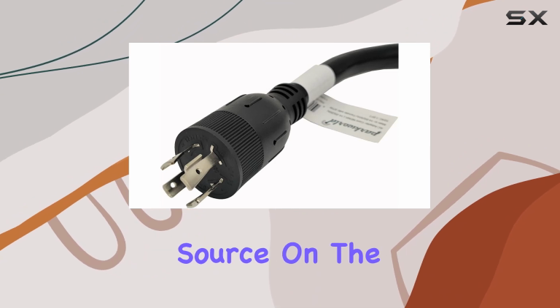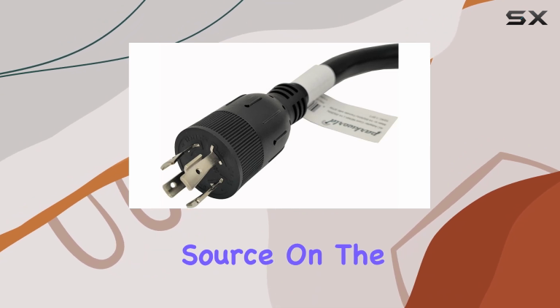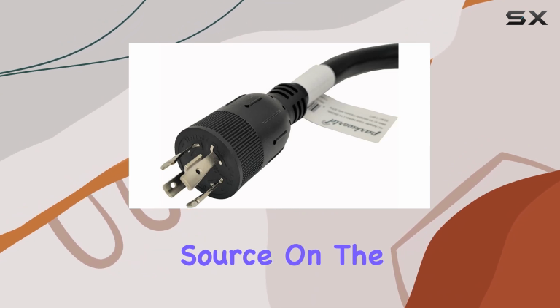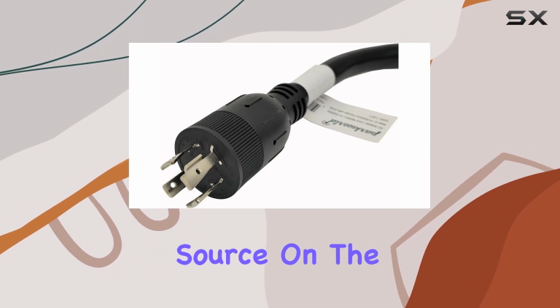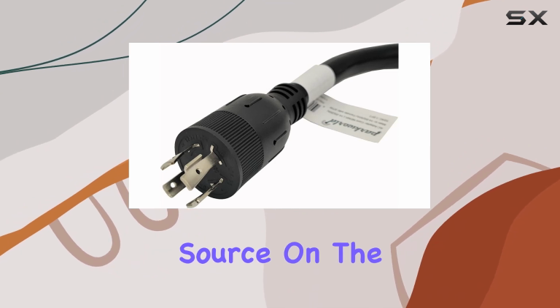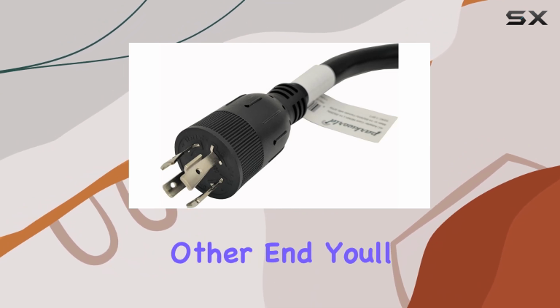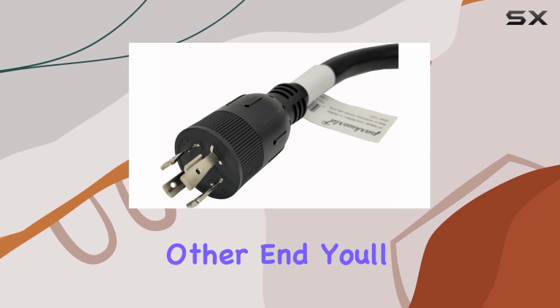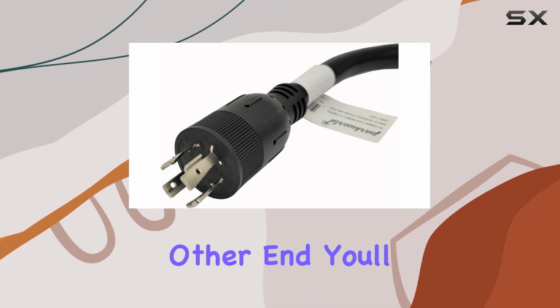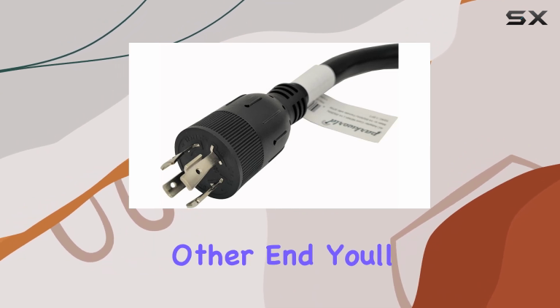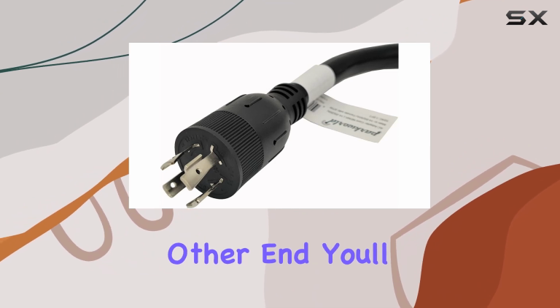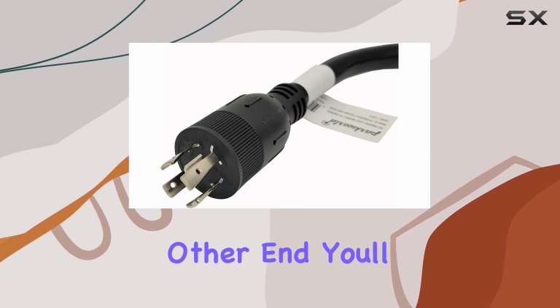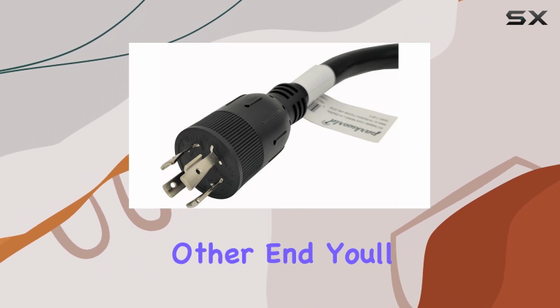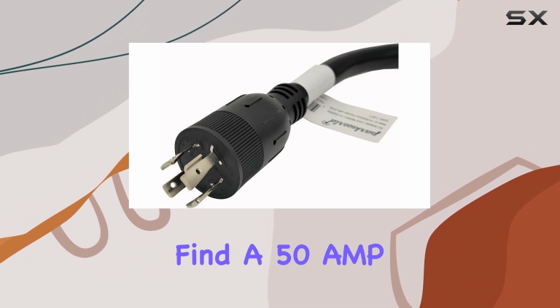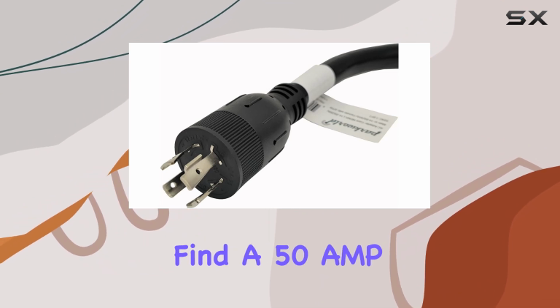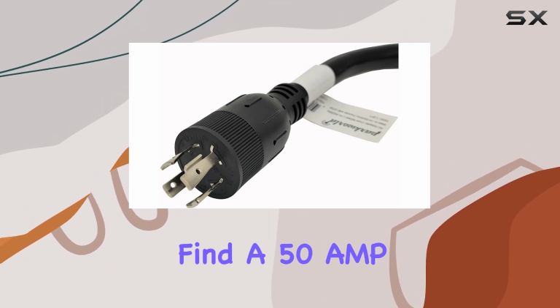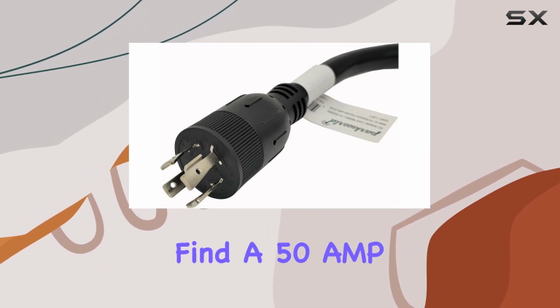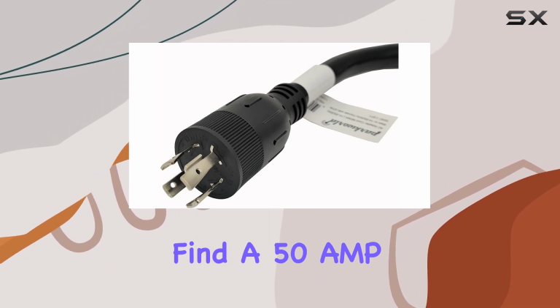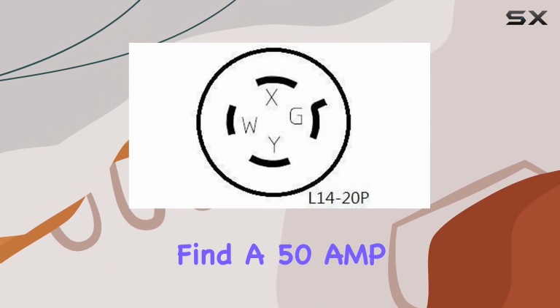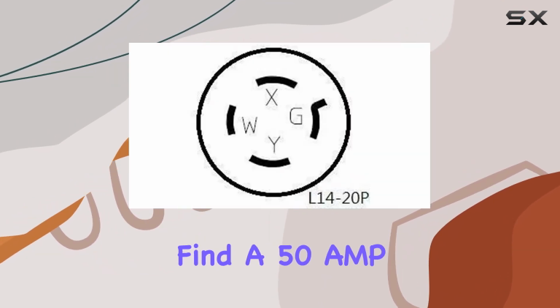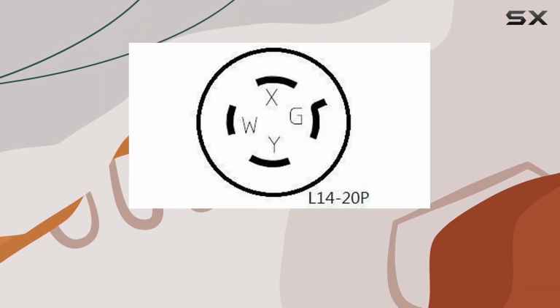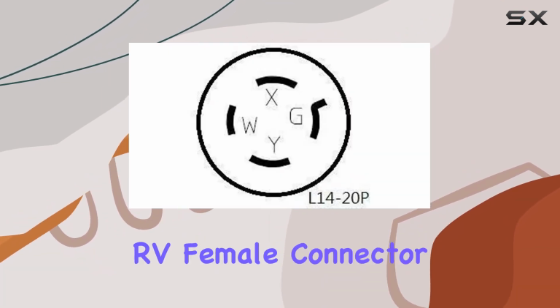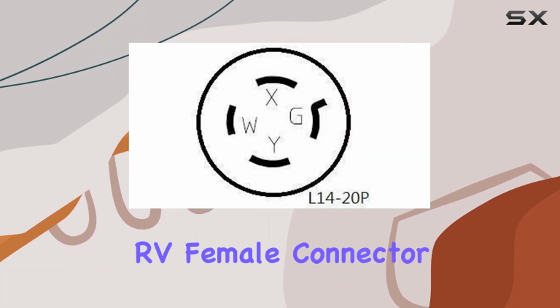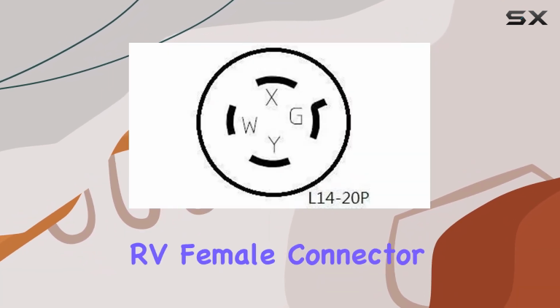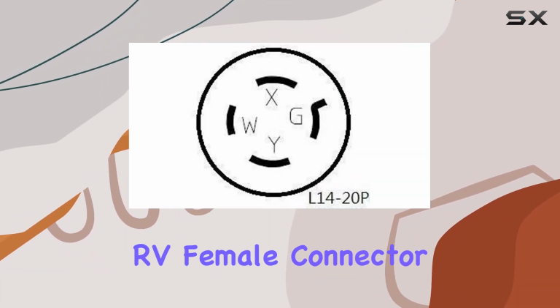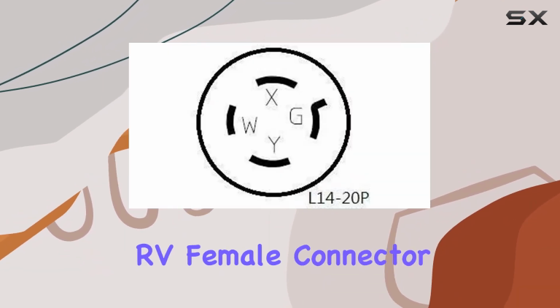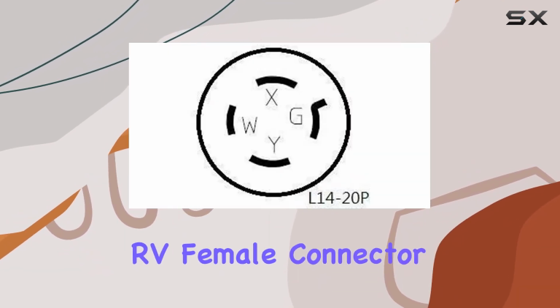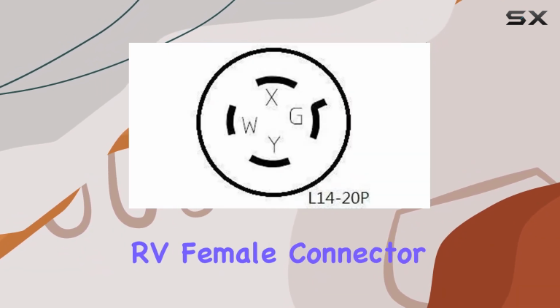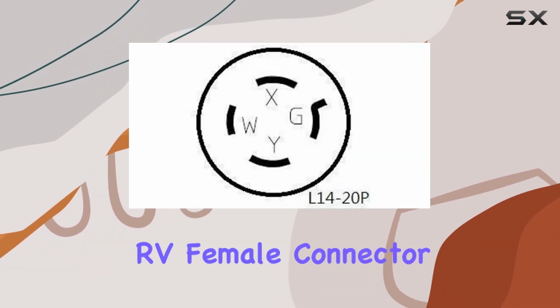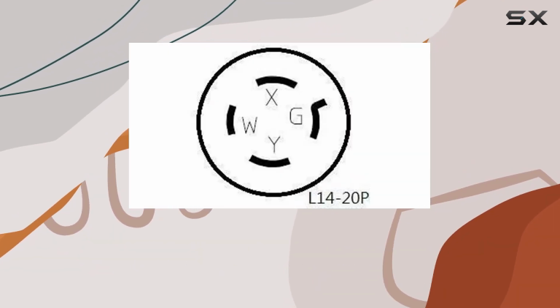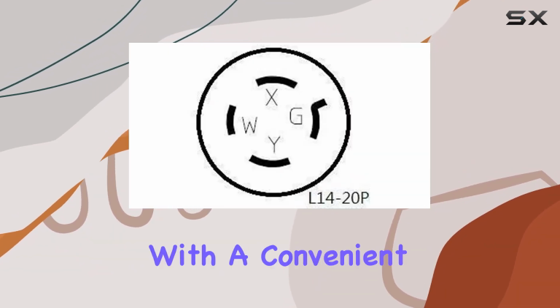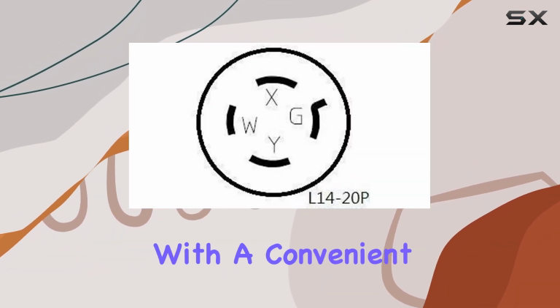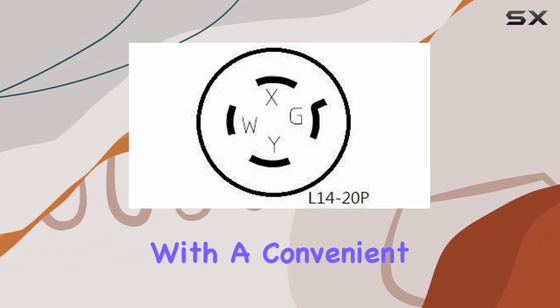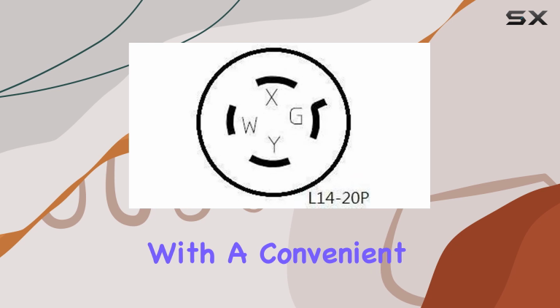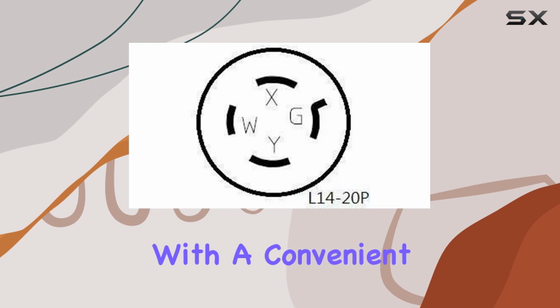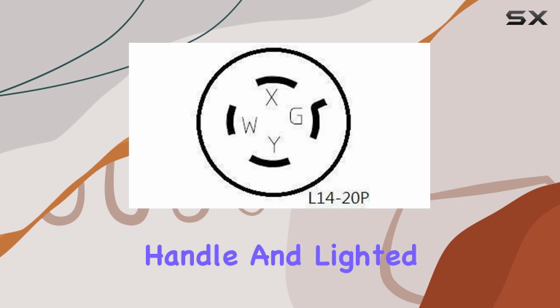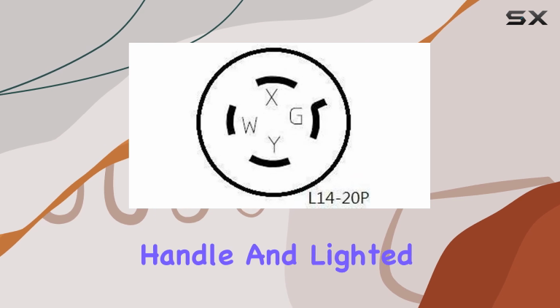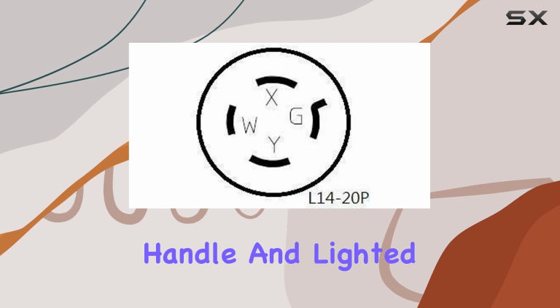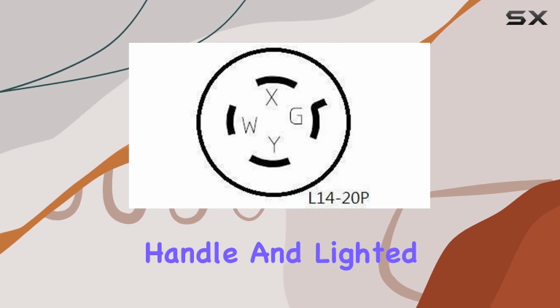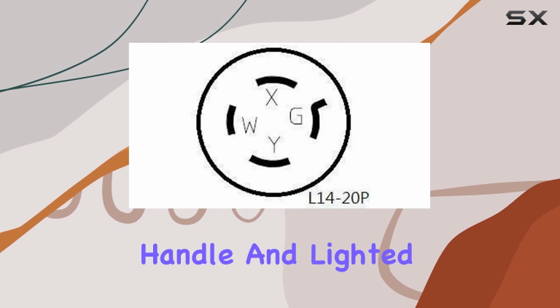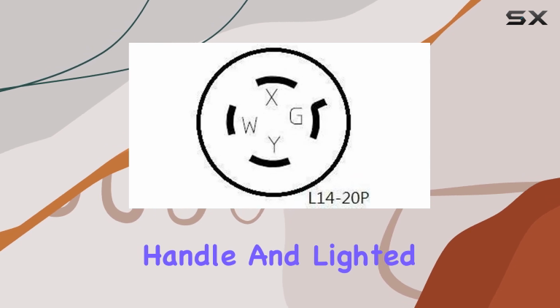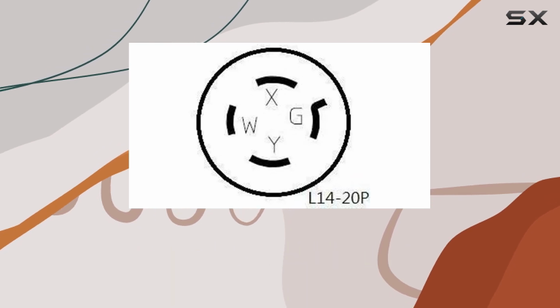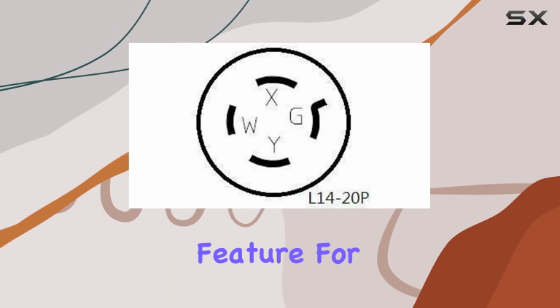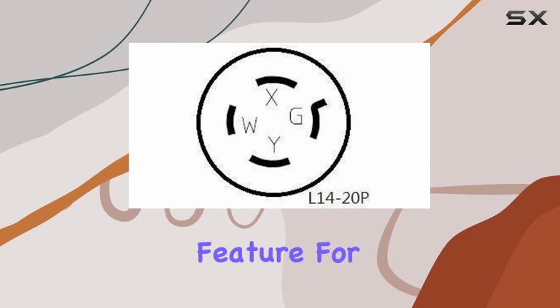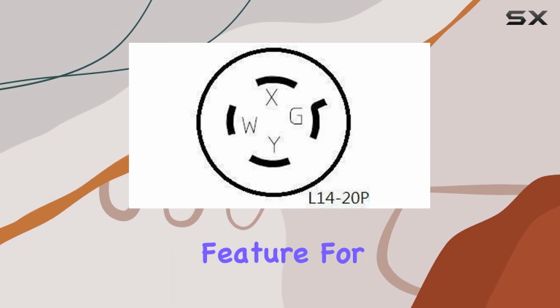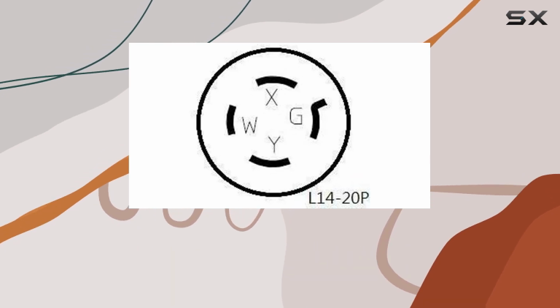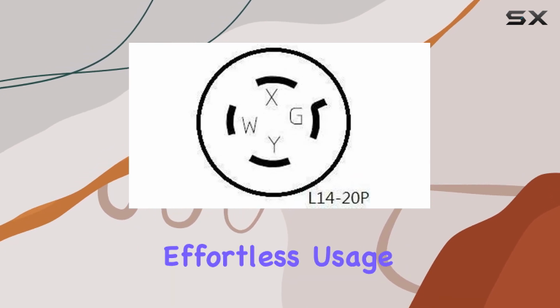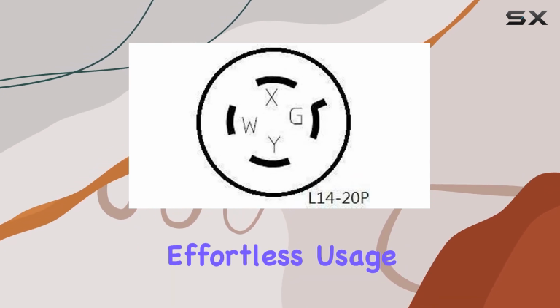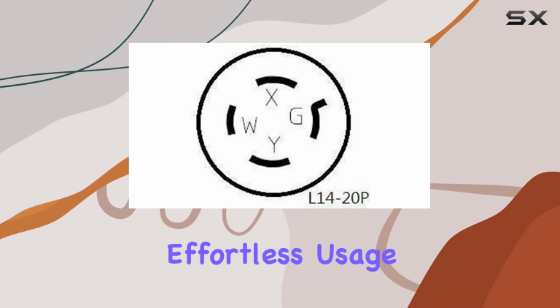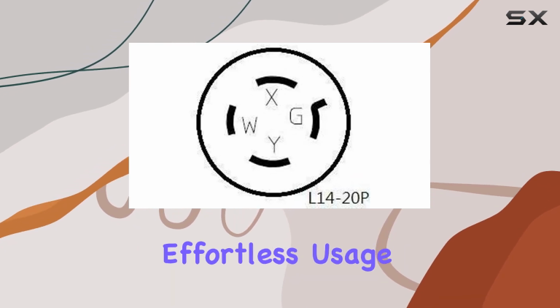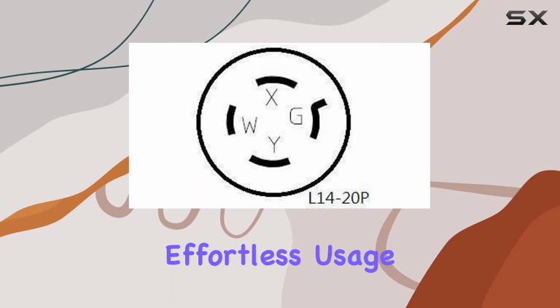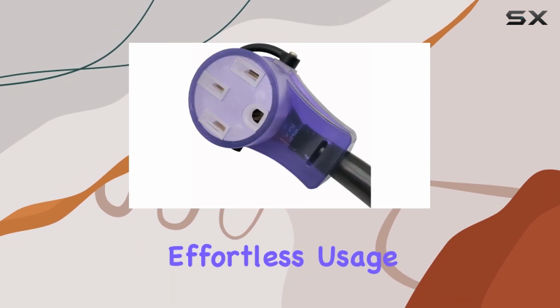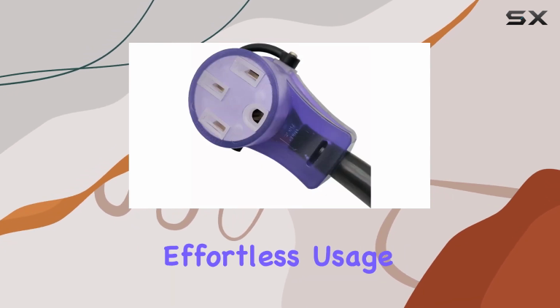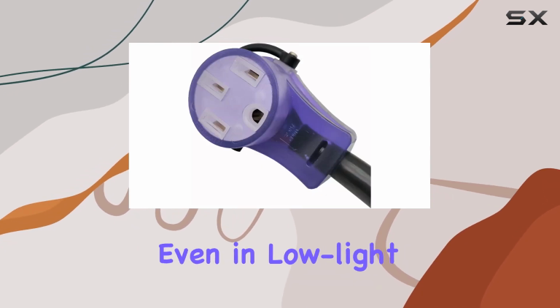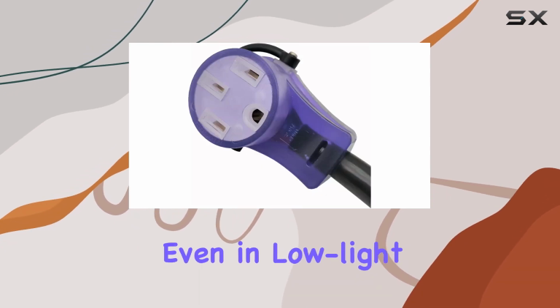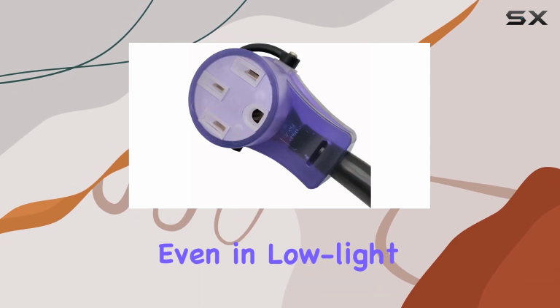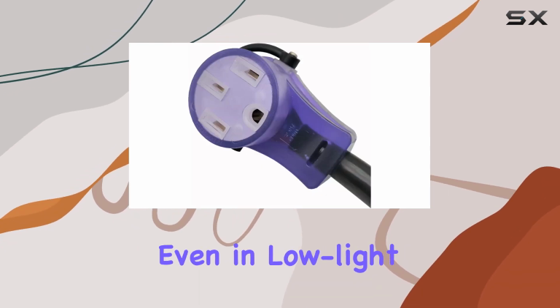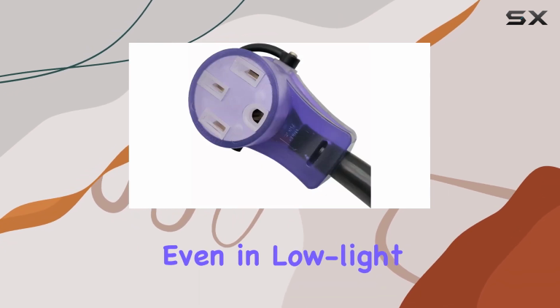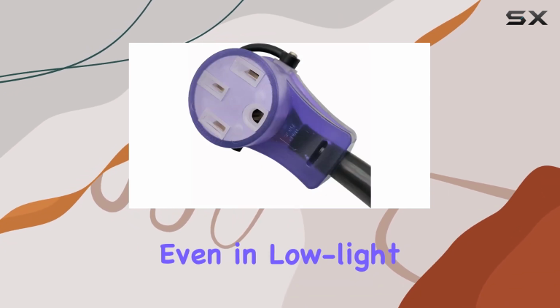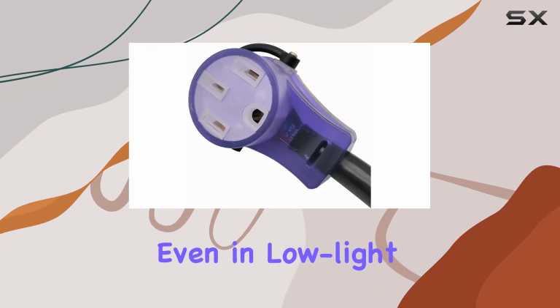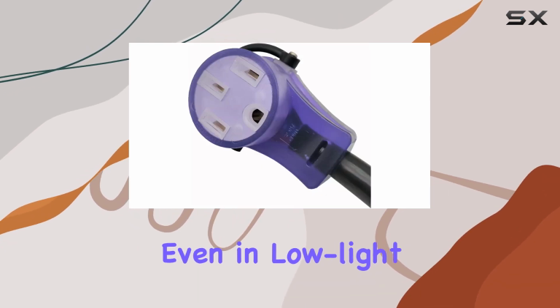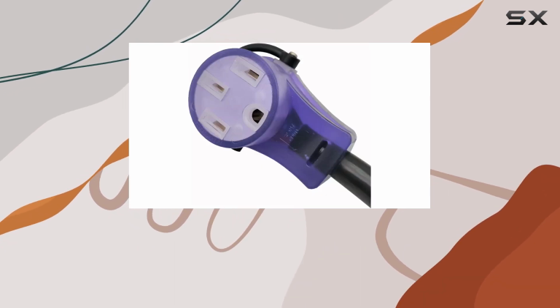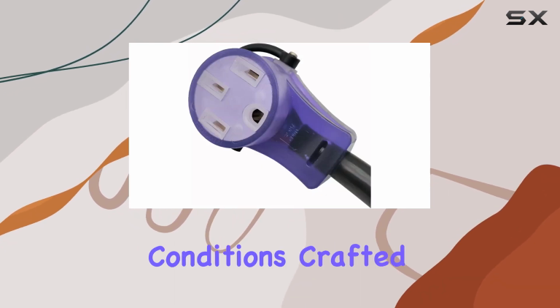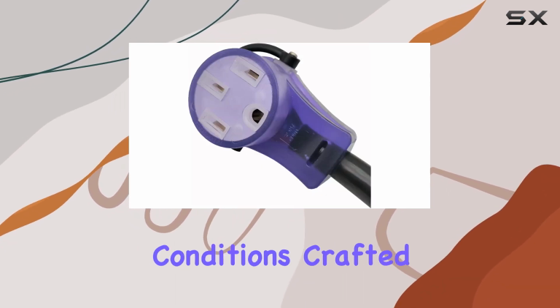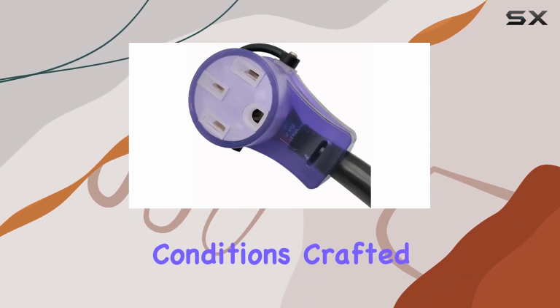On the other end, you'll find a 50-amp RV female connector with a convenient handle and lighted feature for effortless usage, even in low-light conditions.